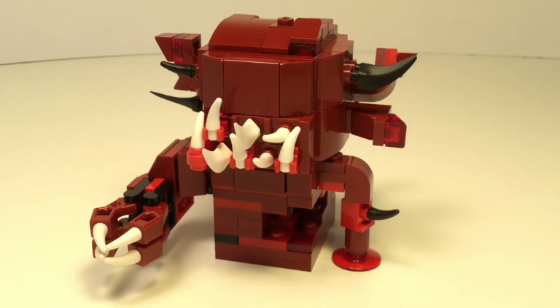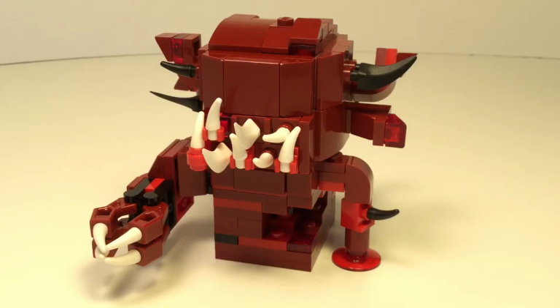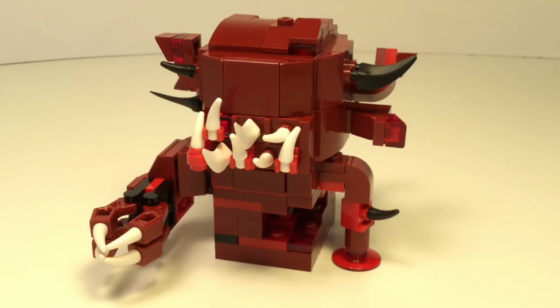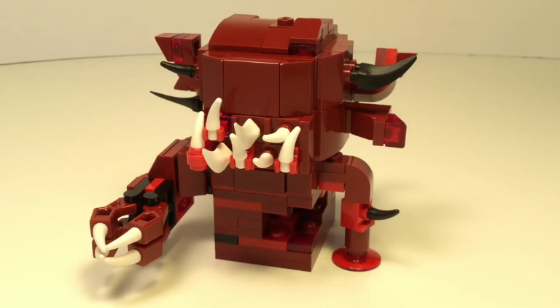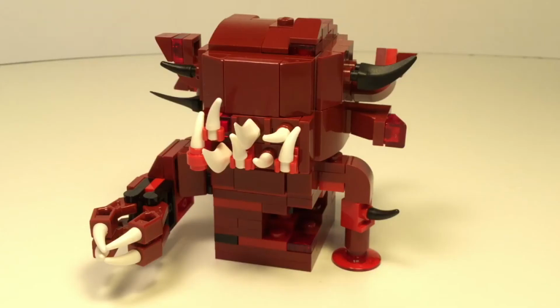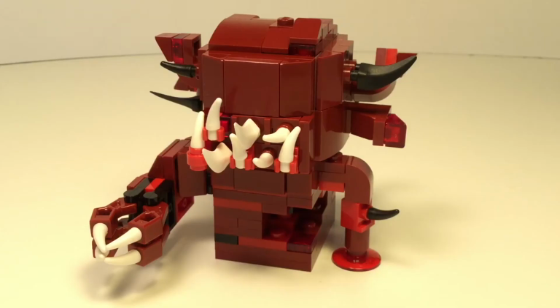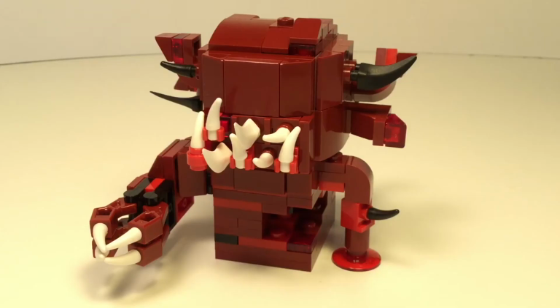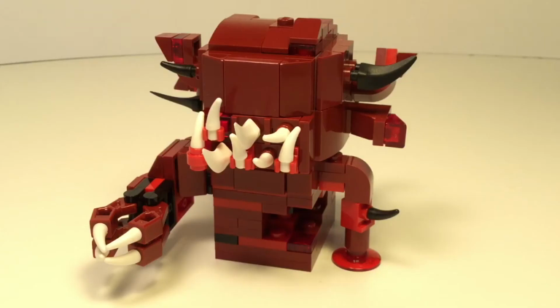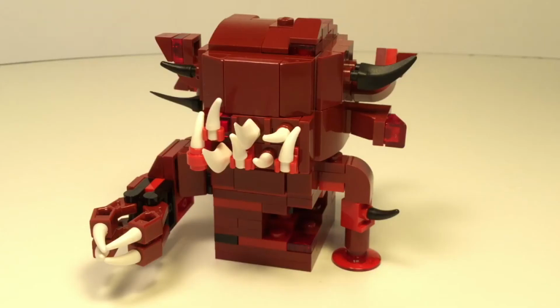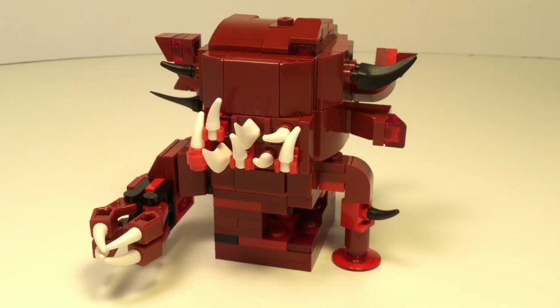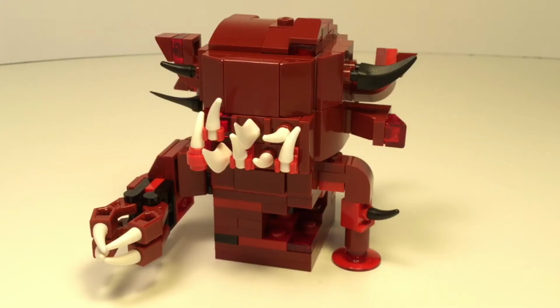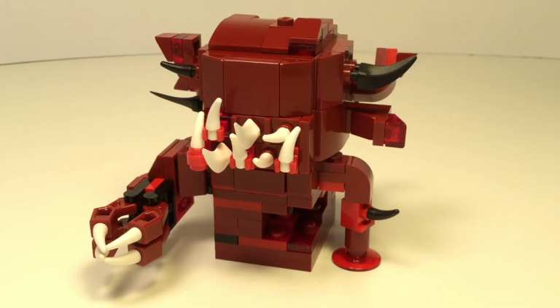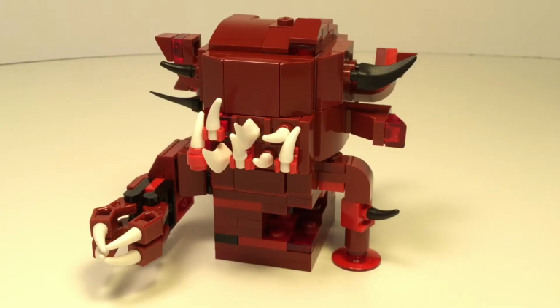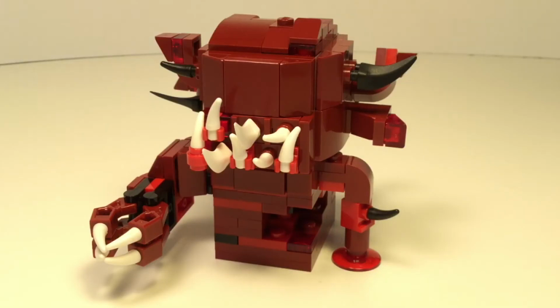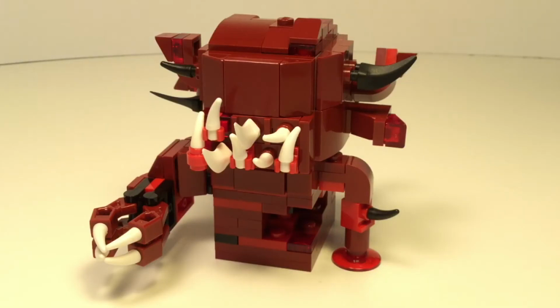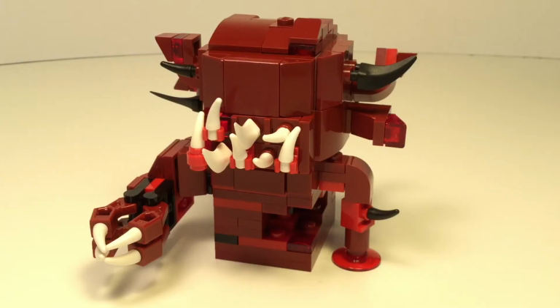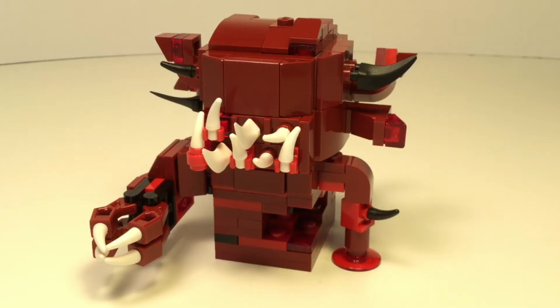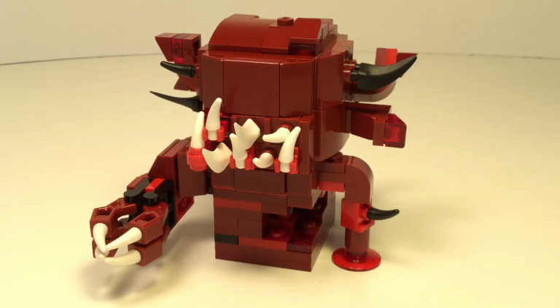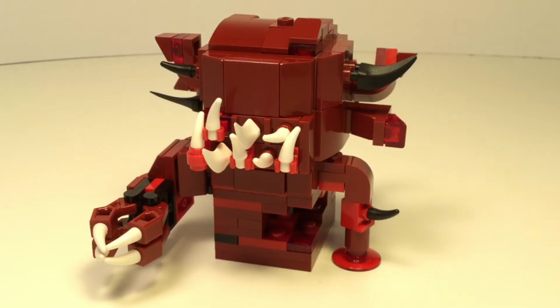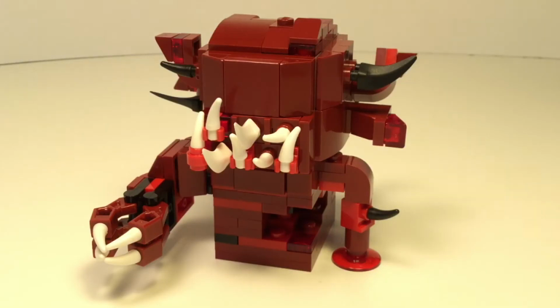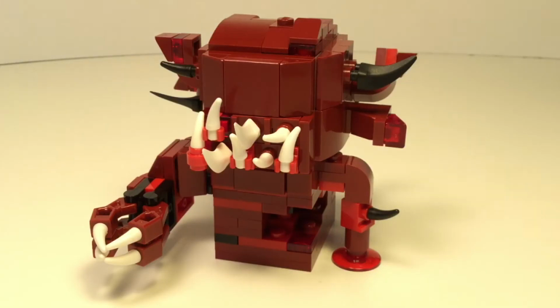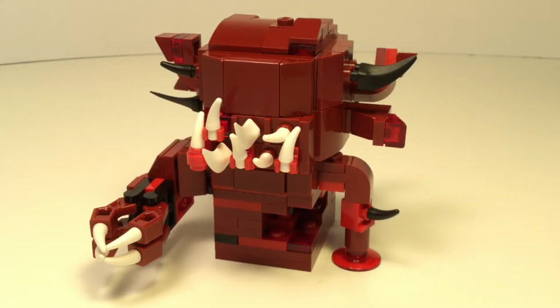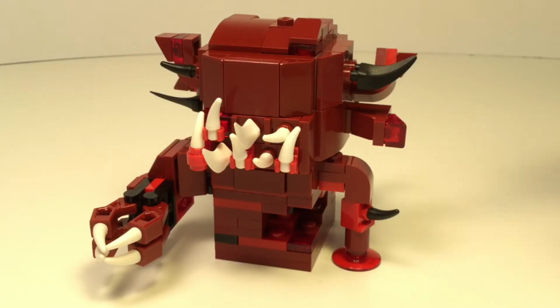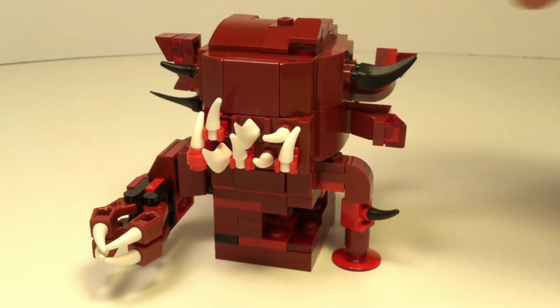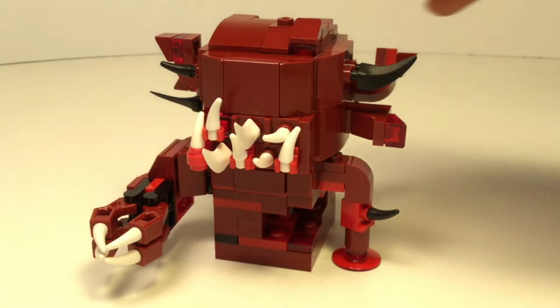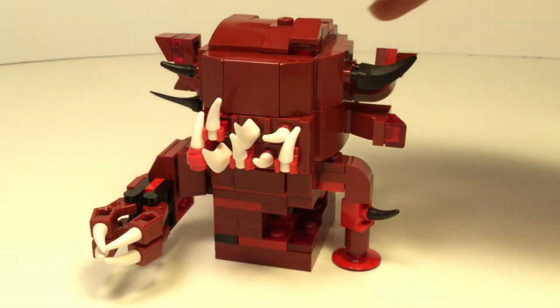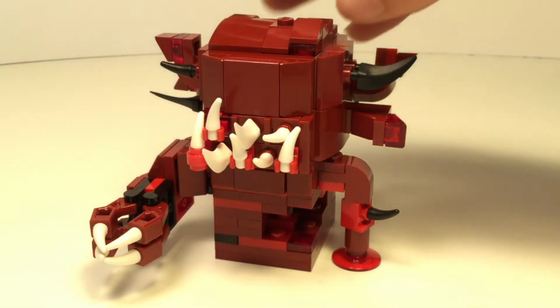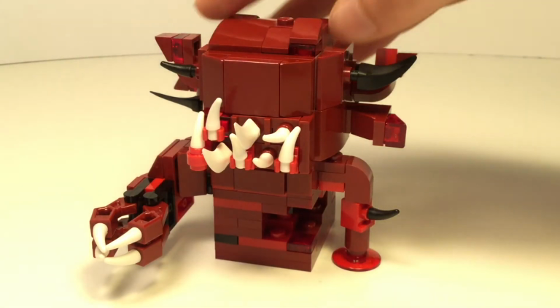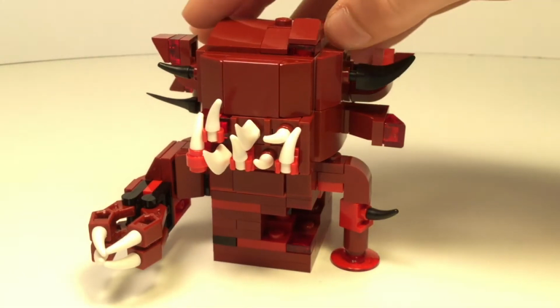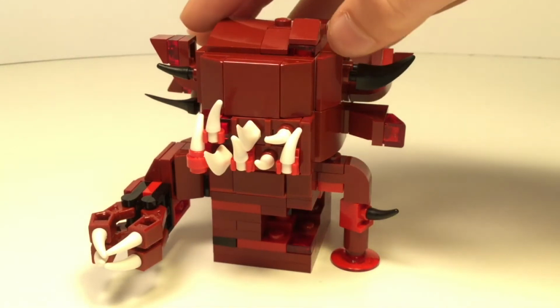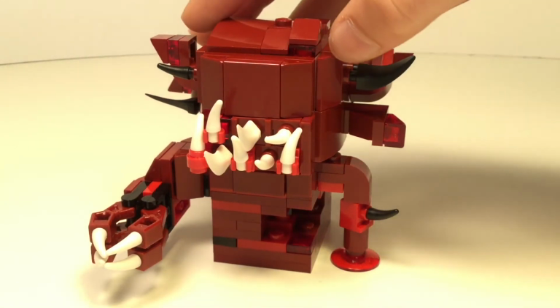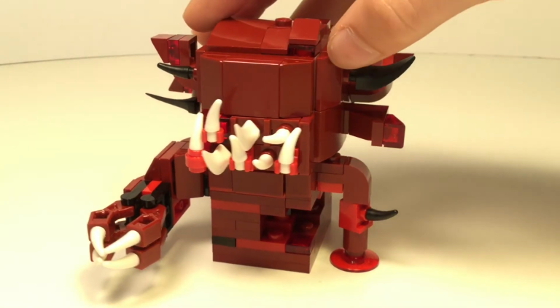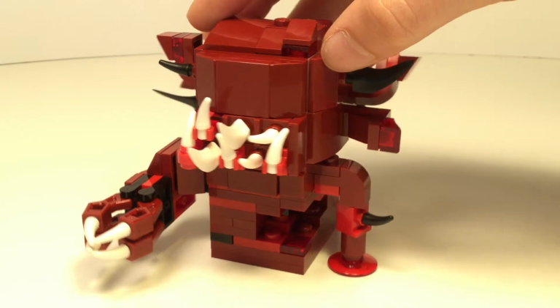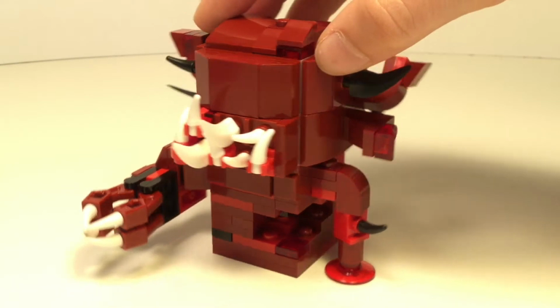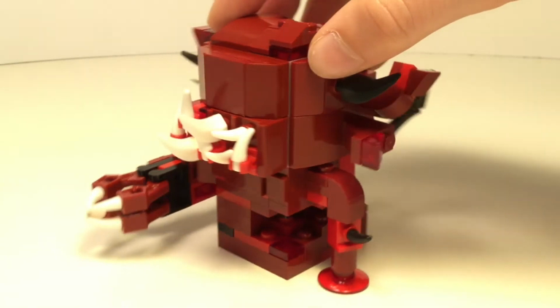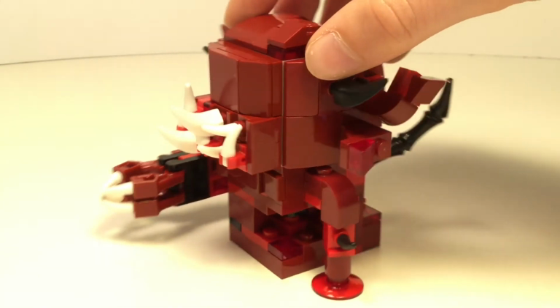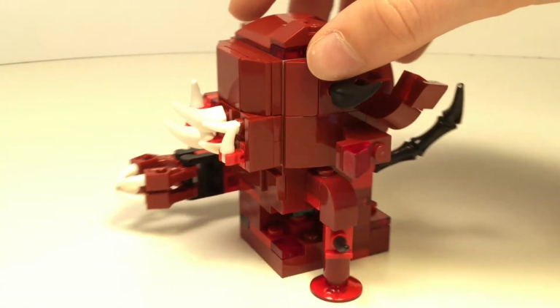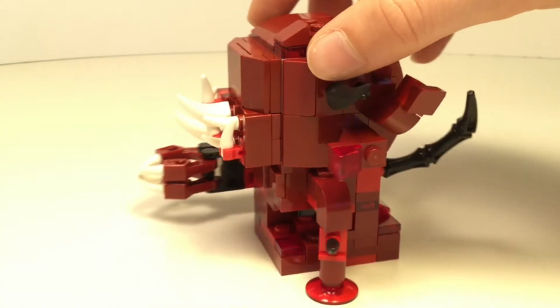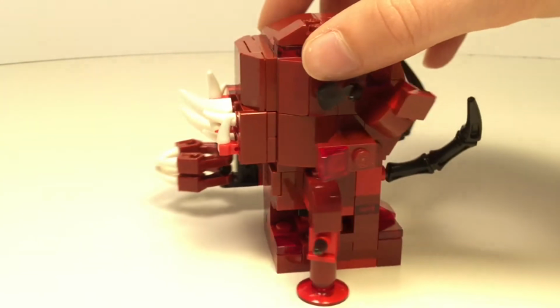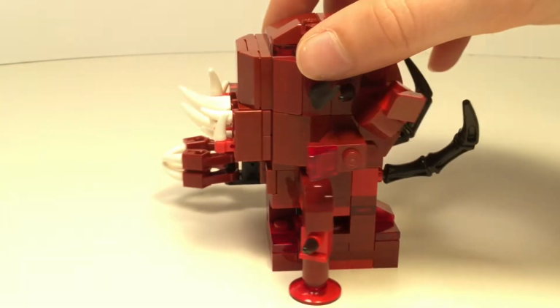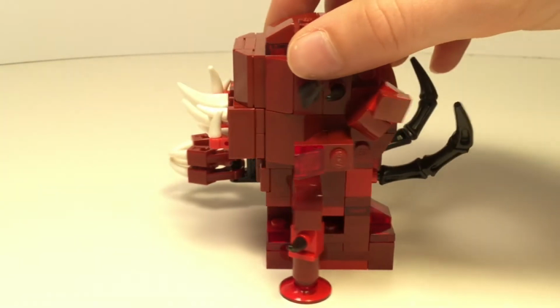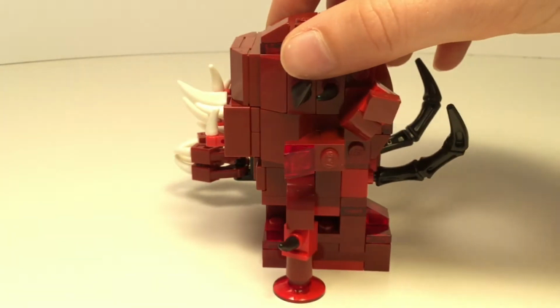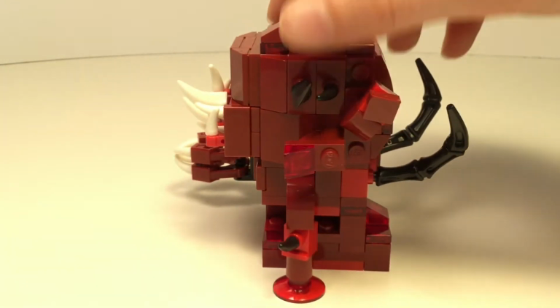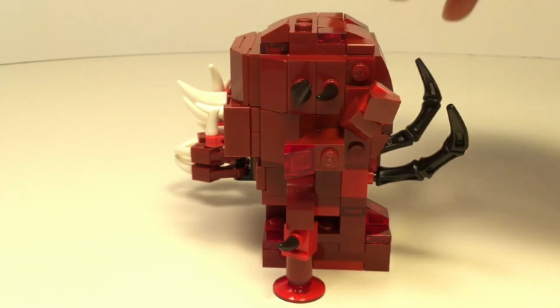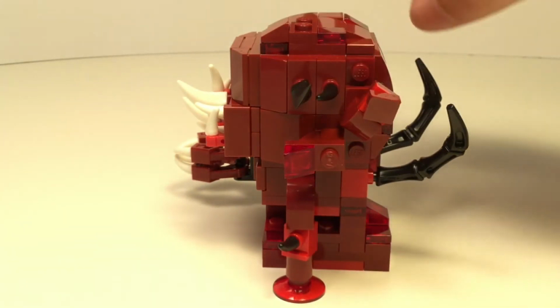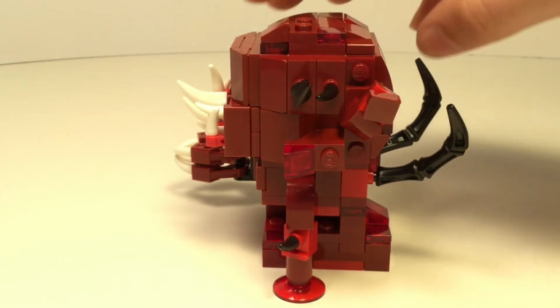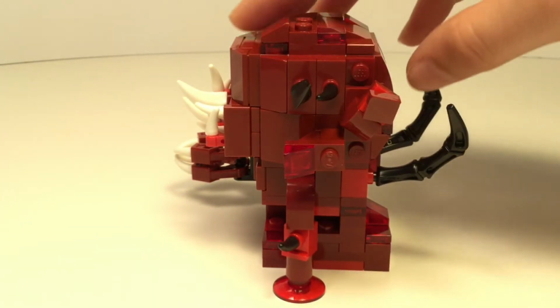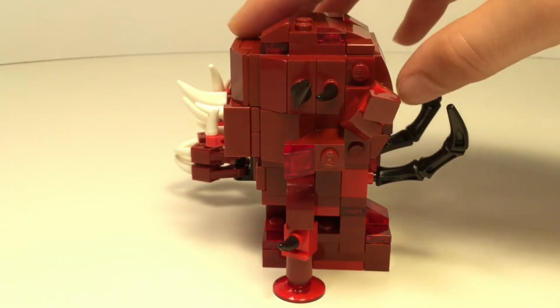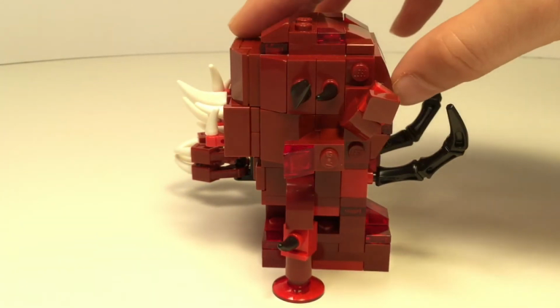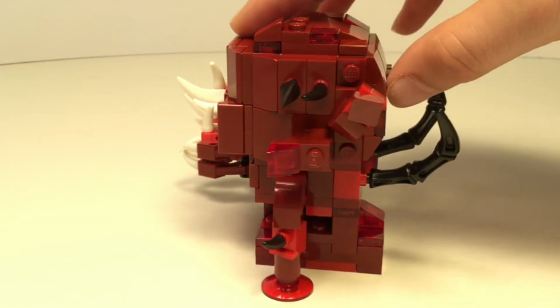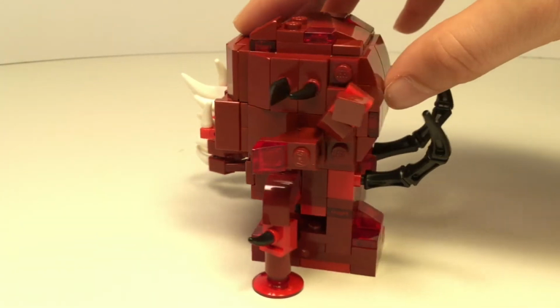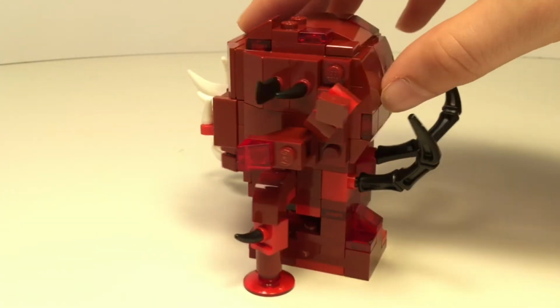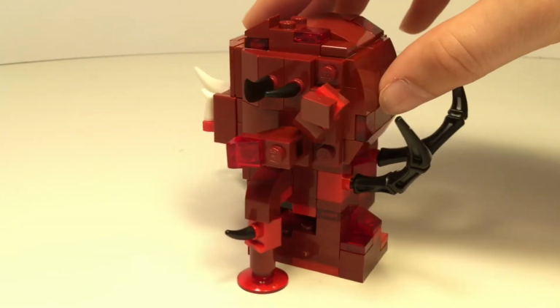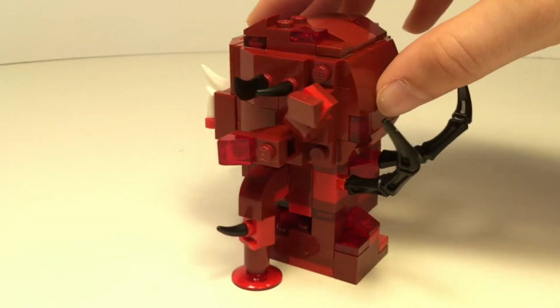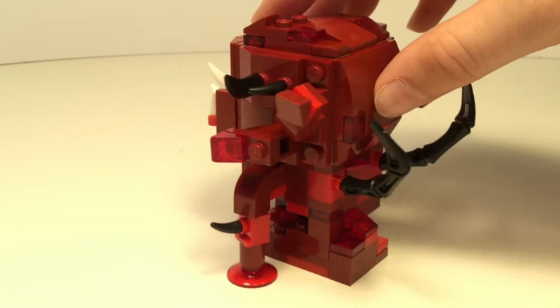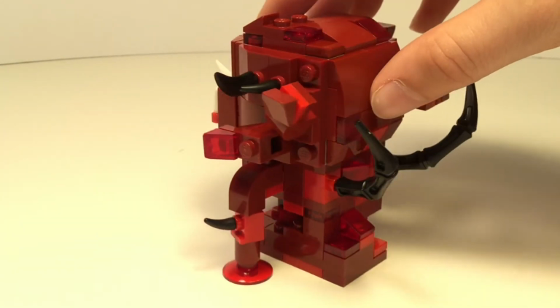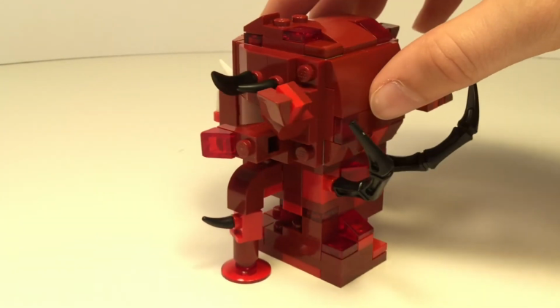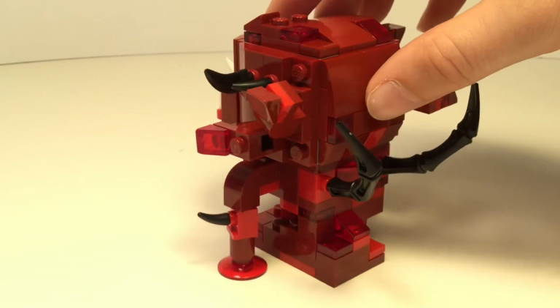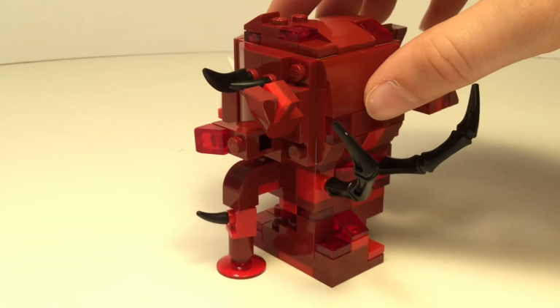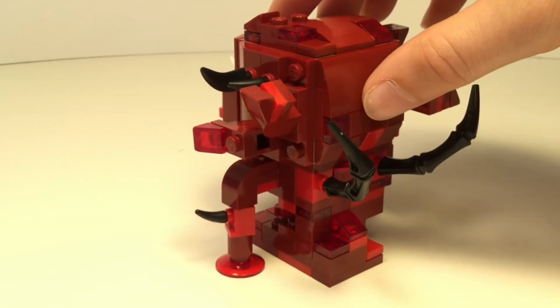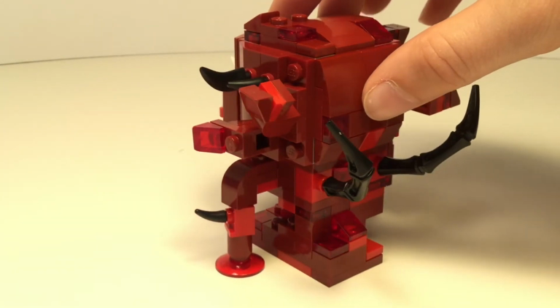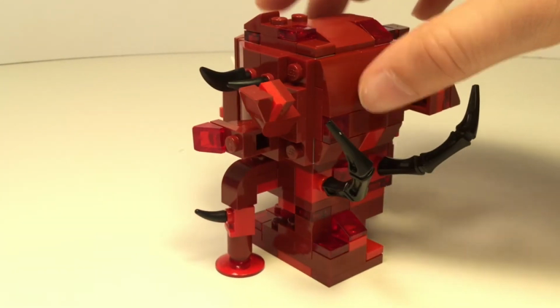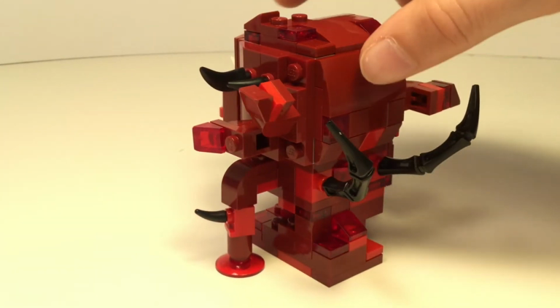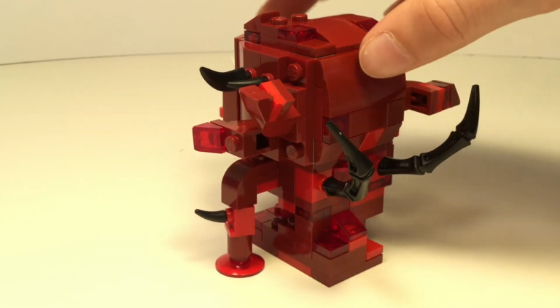Hey guys, what's up? Welcome back to another video. Today I'm going to be showing you this custom LEGO brickhead mock of the new monster shown in the trailer for Stranger Things Season 3.